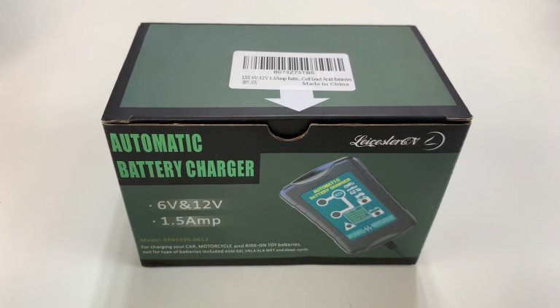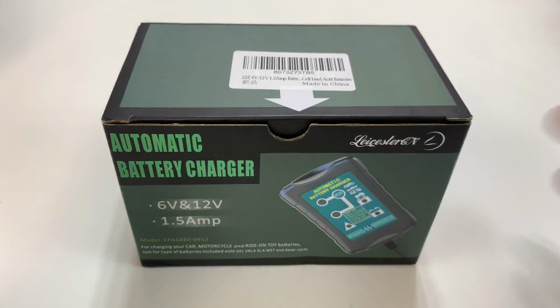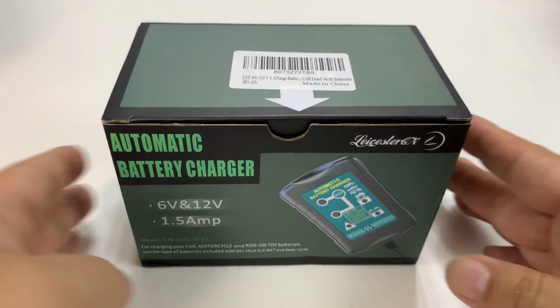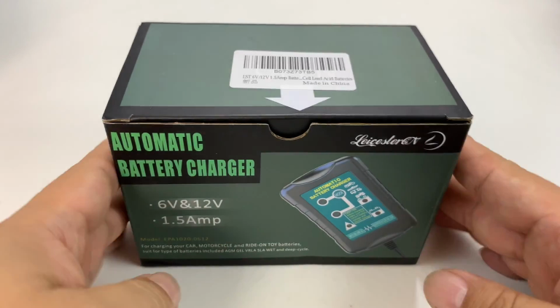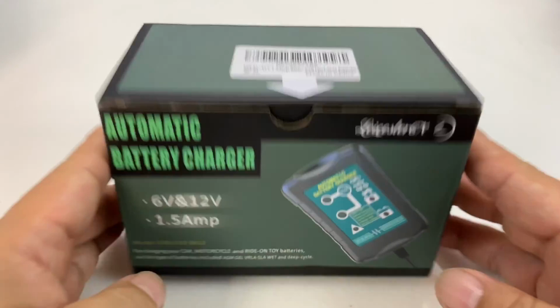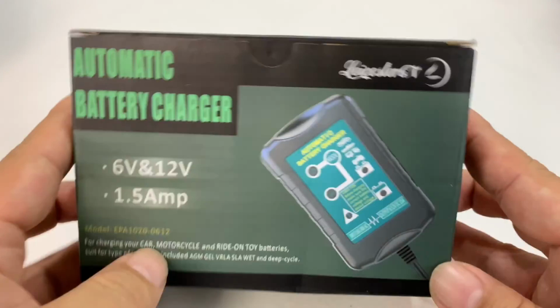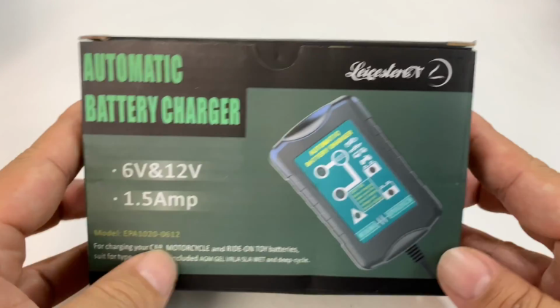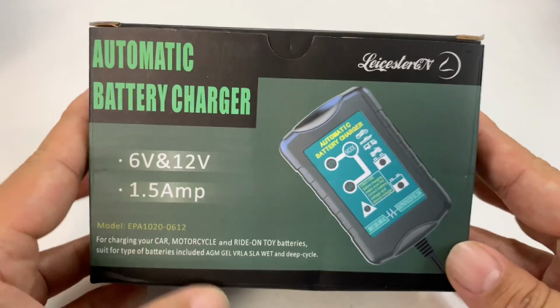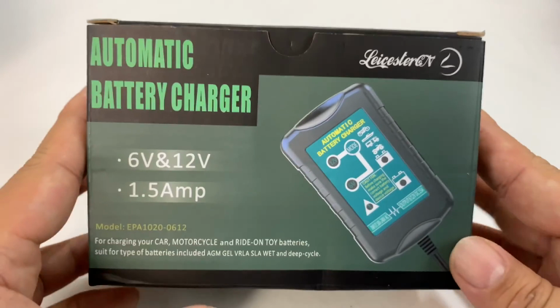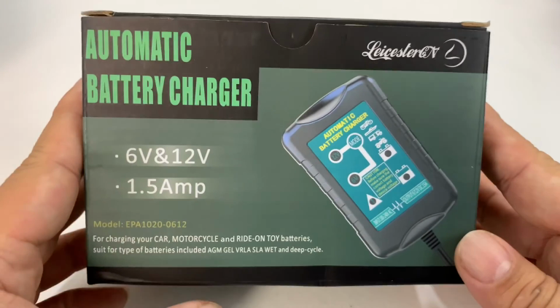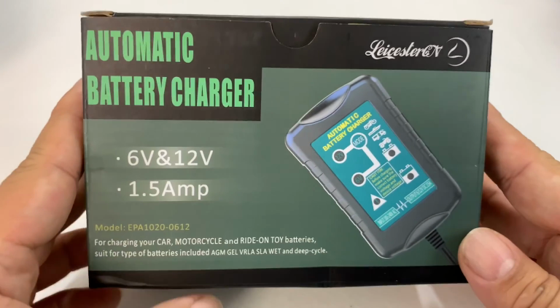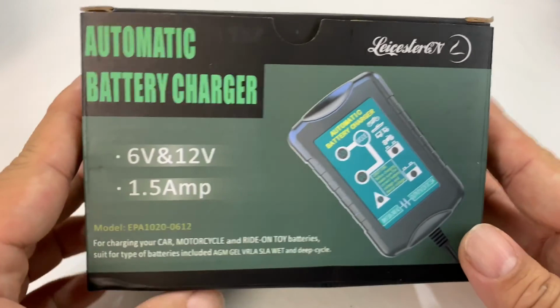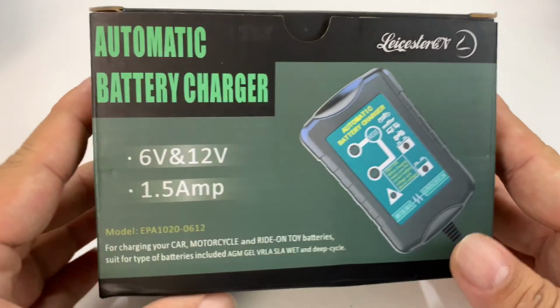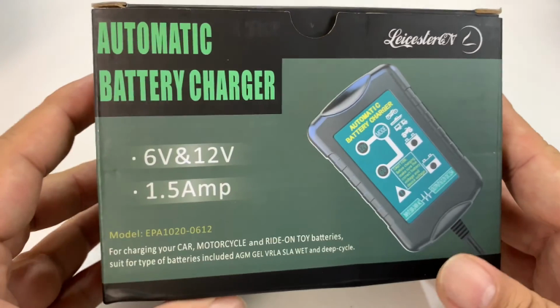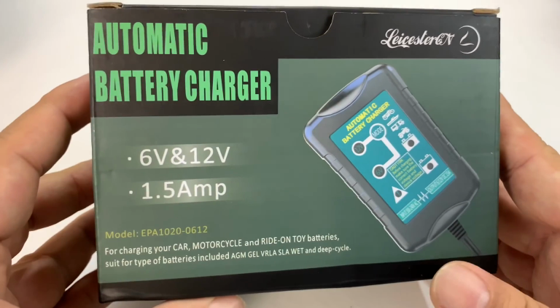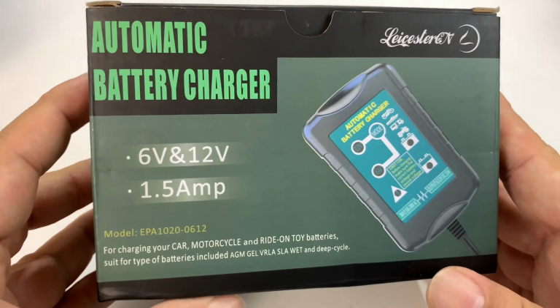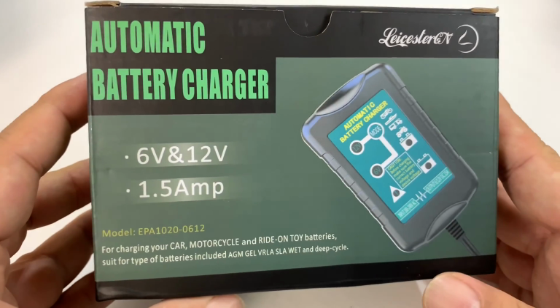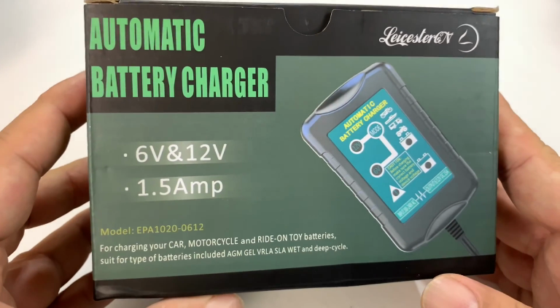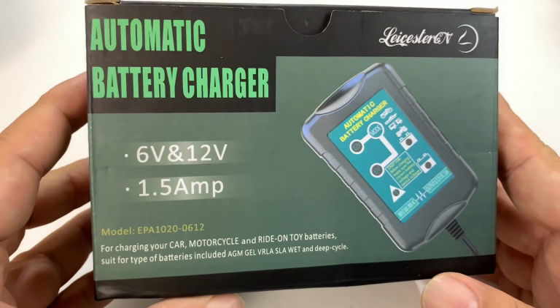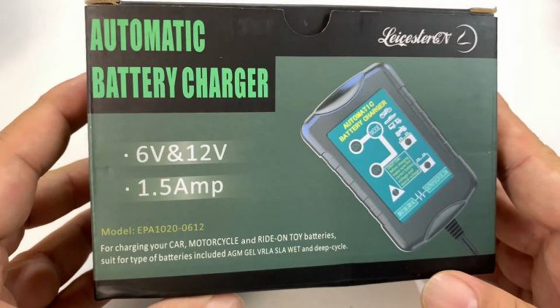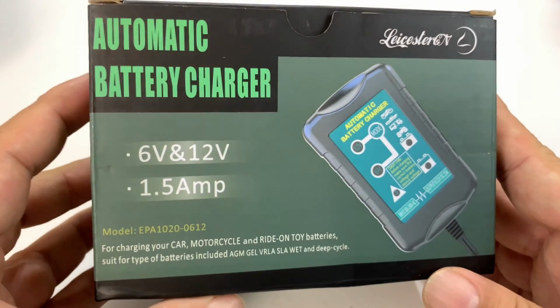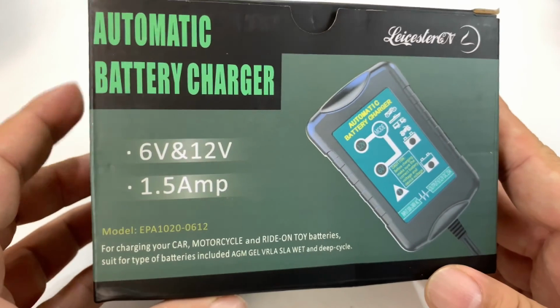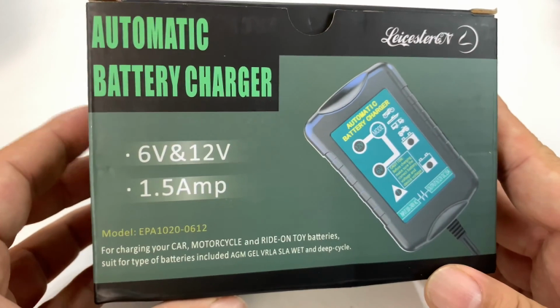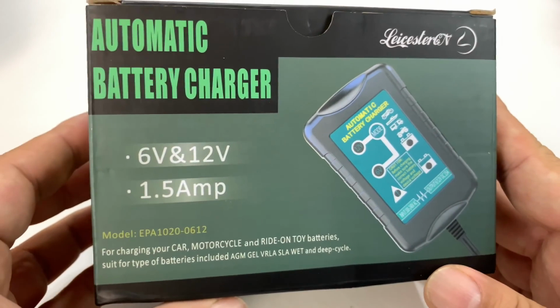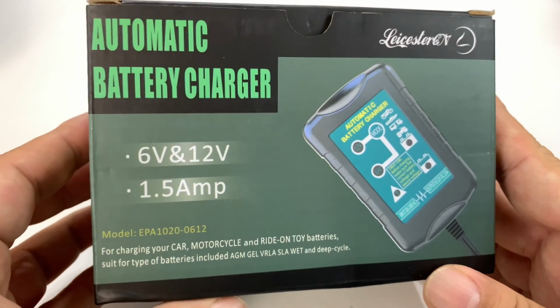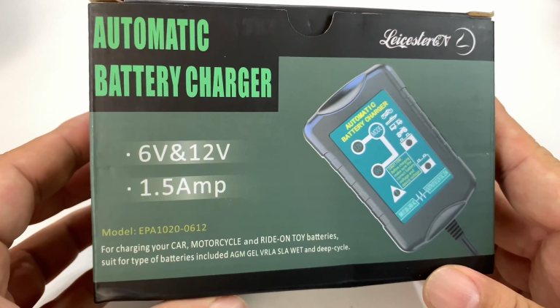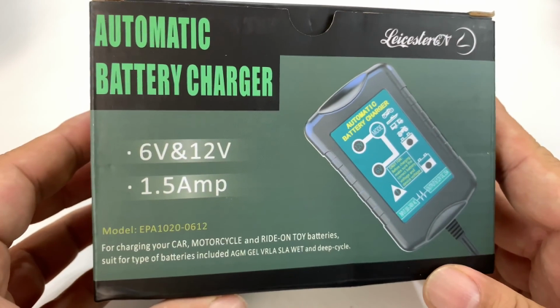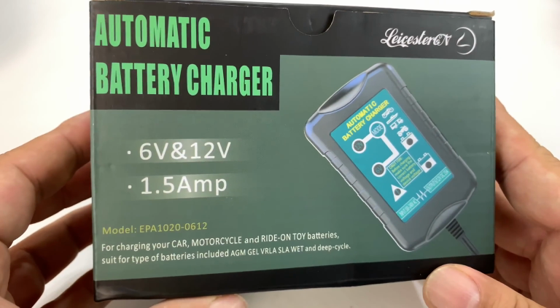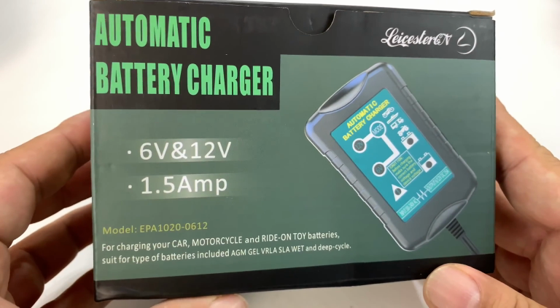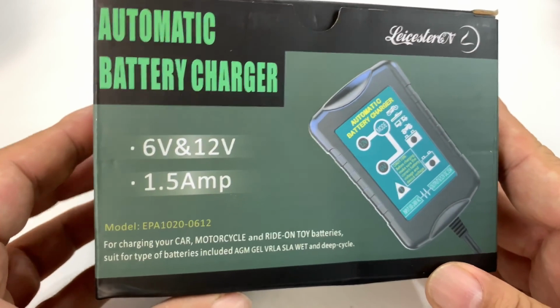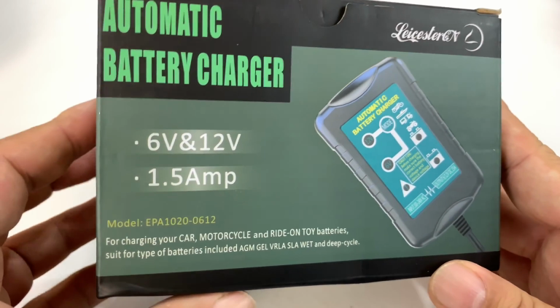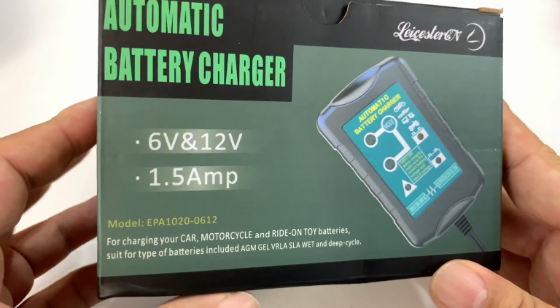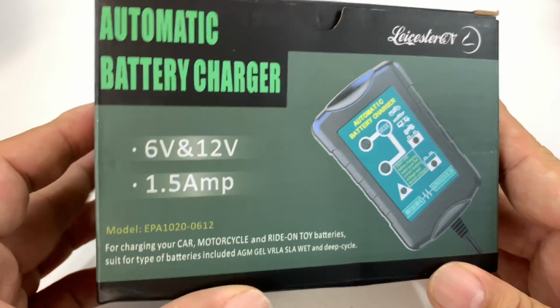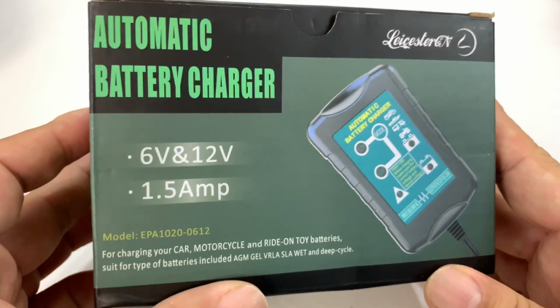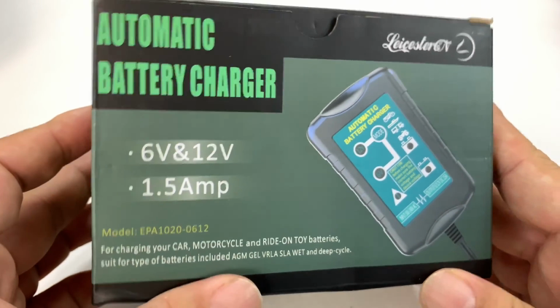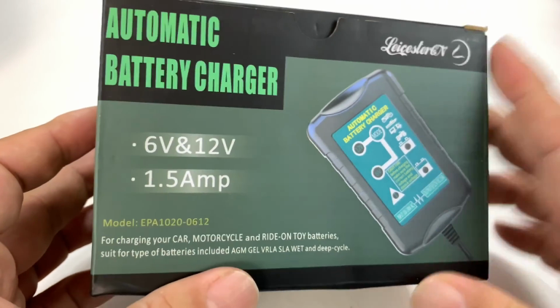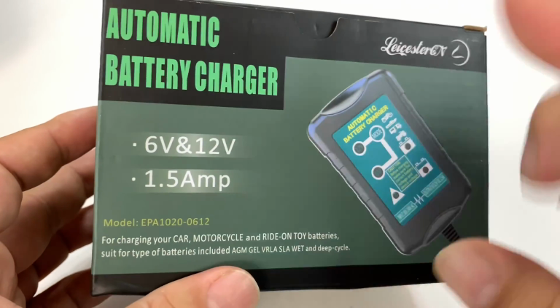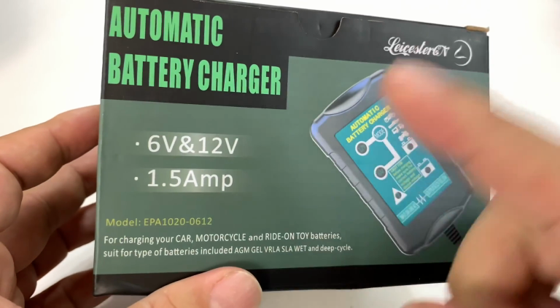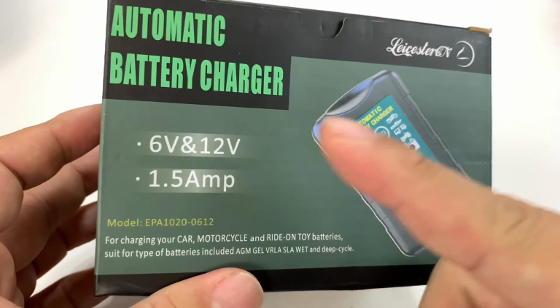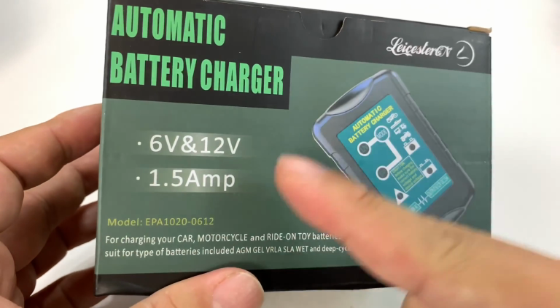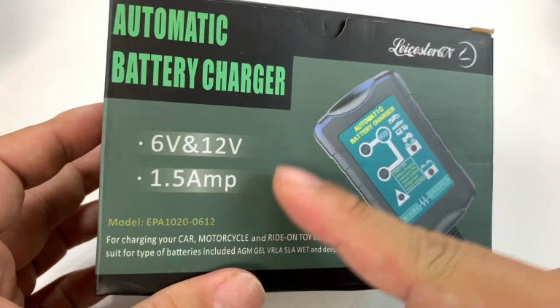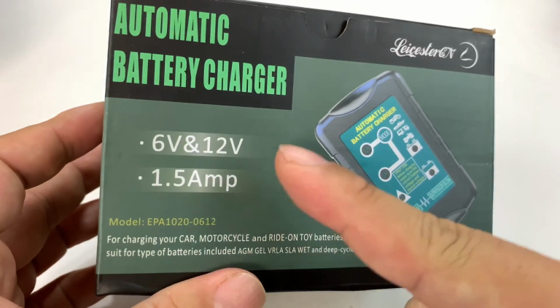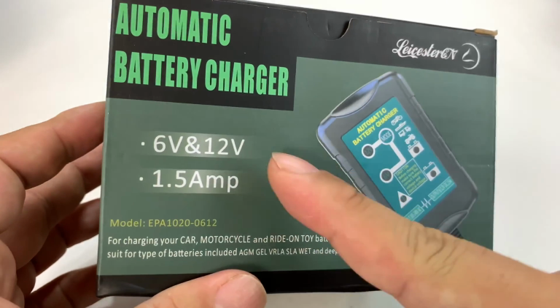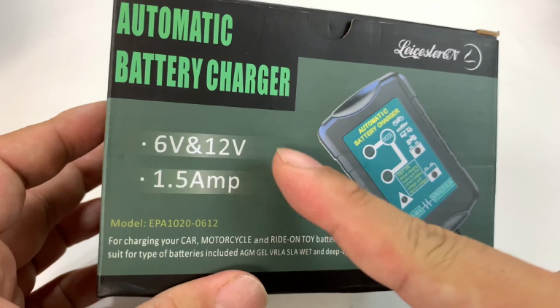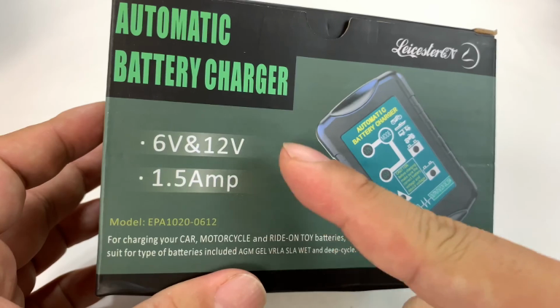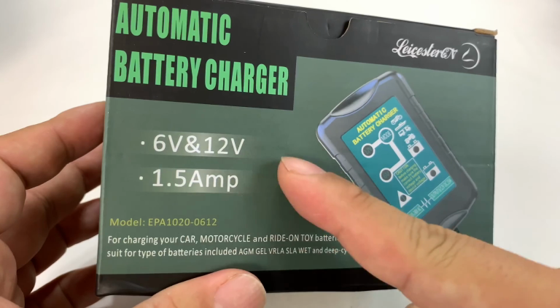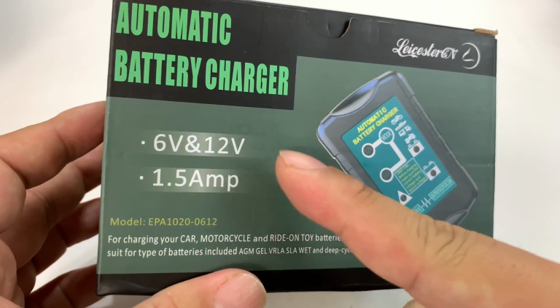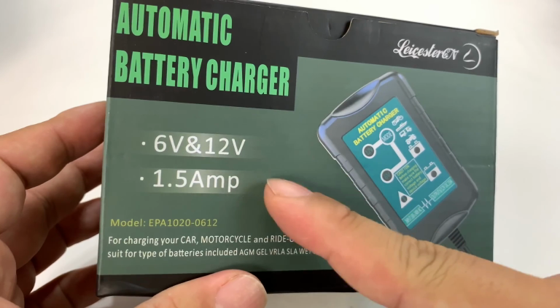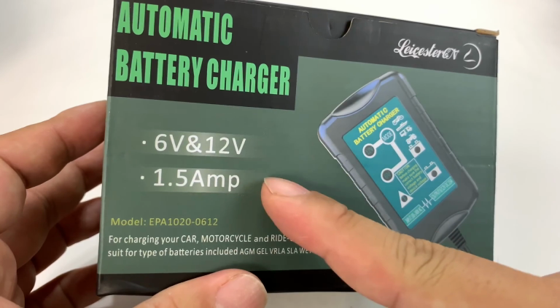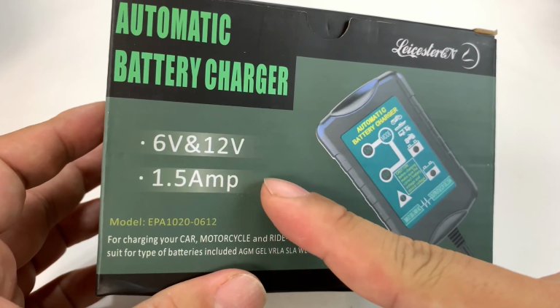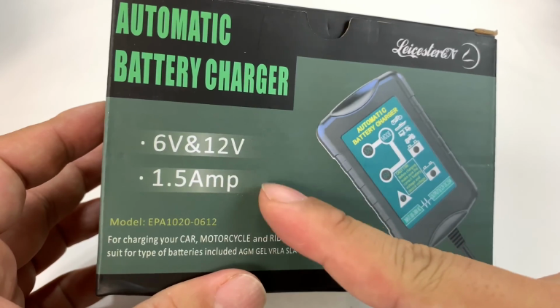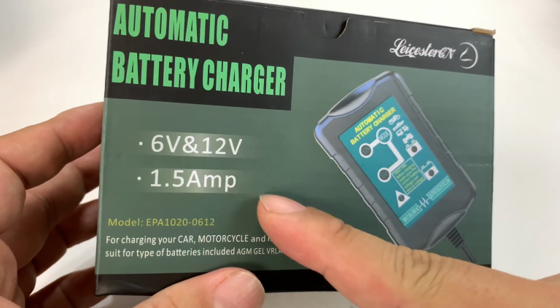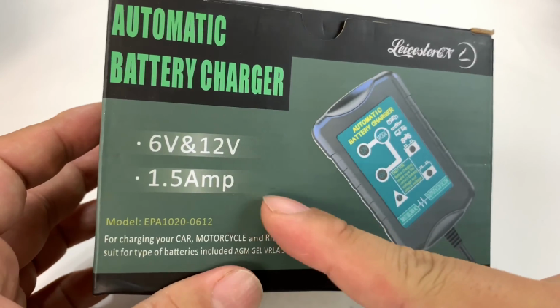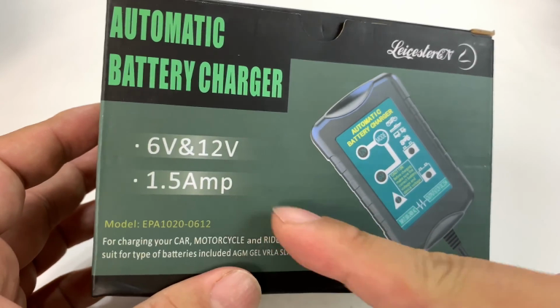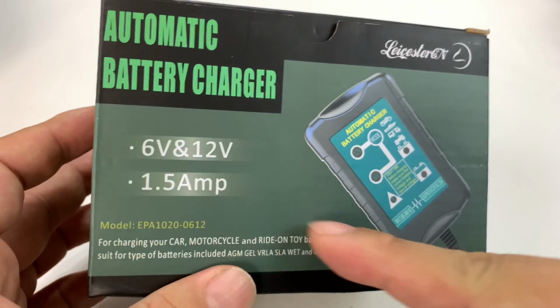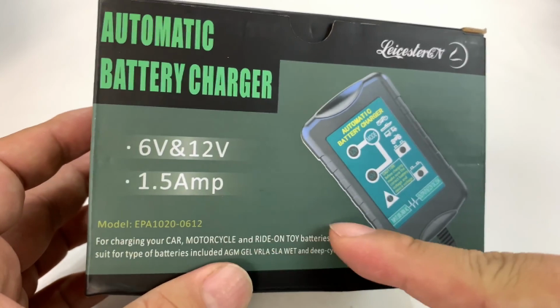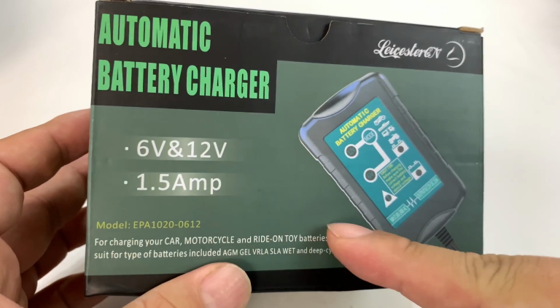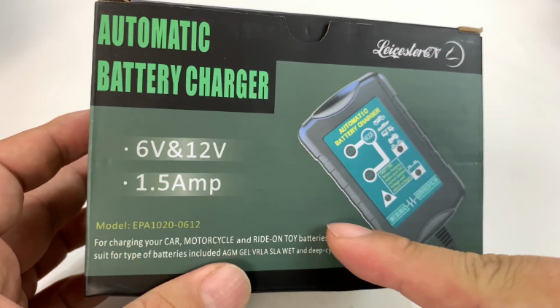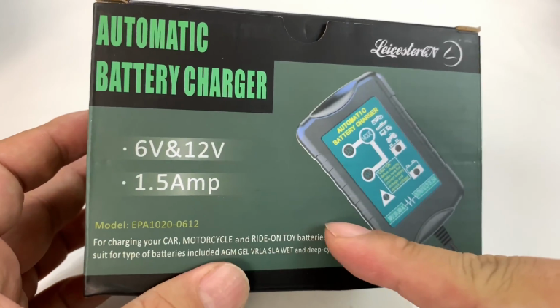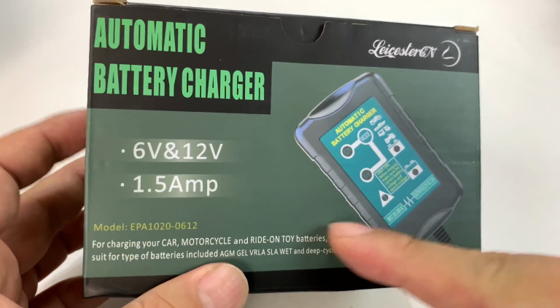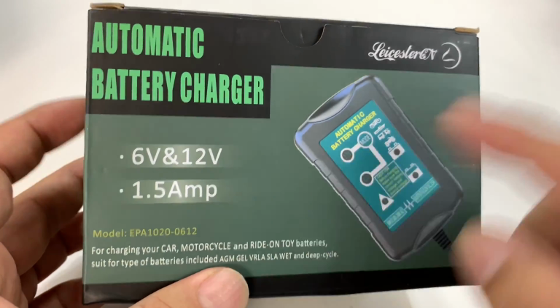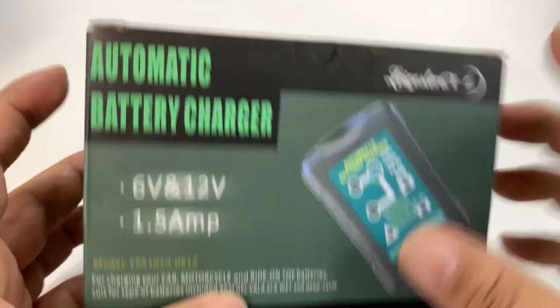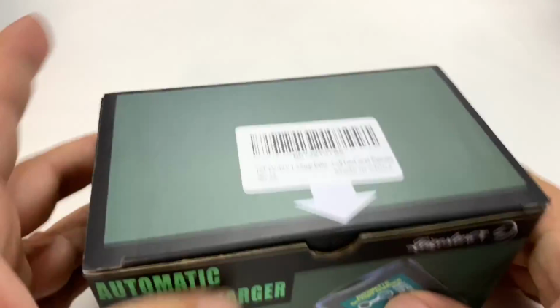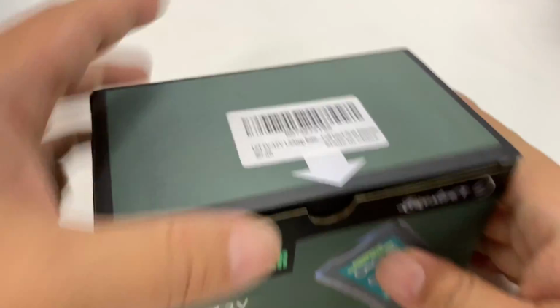What's shaking, Automotive Pandas? Peter Mumpanda here. I just bought this automatic battery charger. It's for 6 and 12 volts, 1.5 amps.